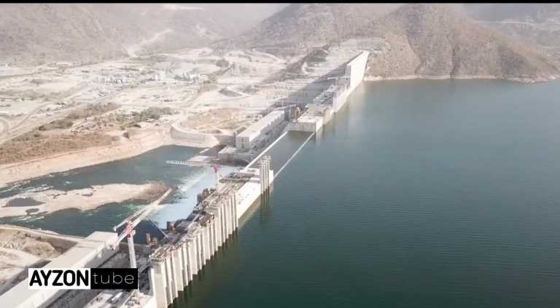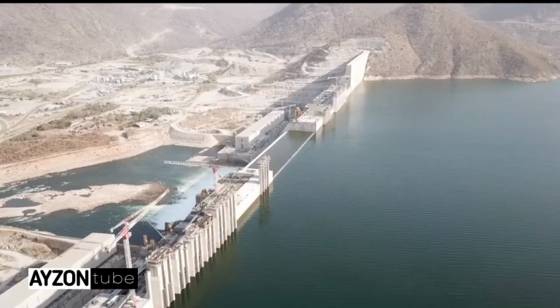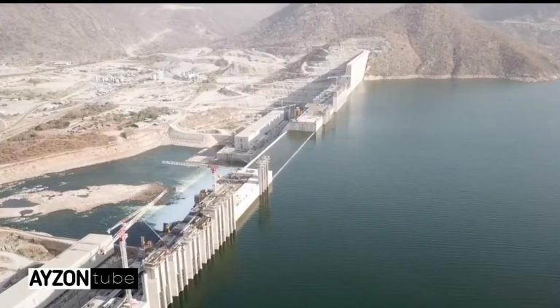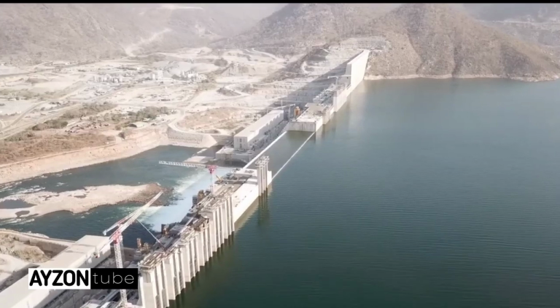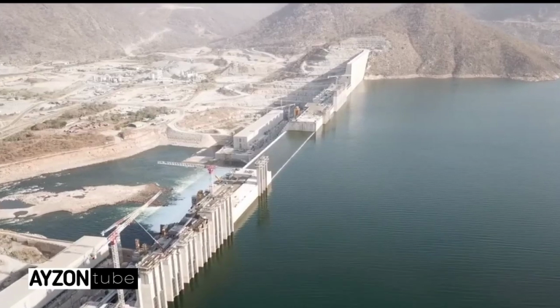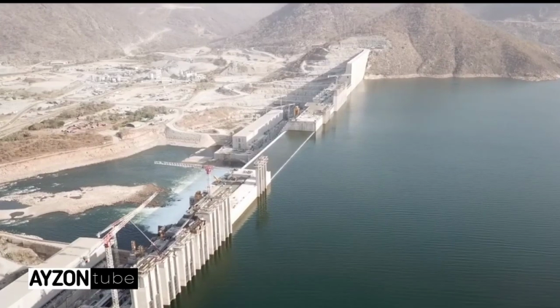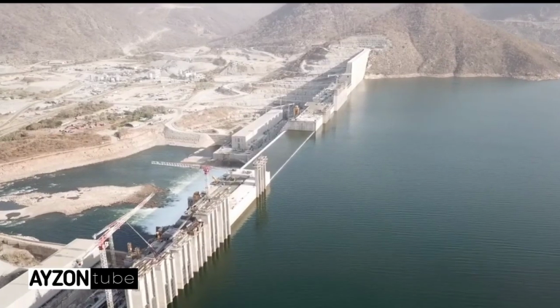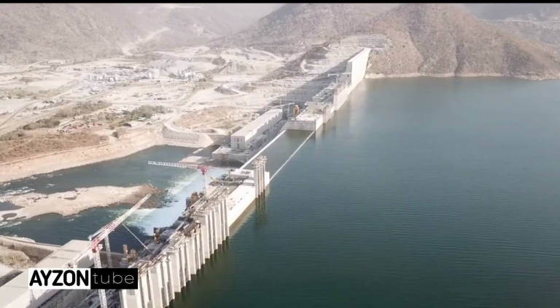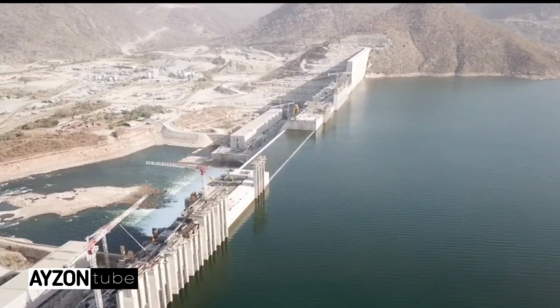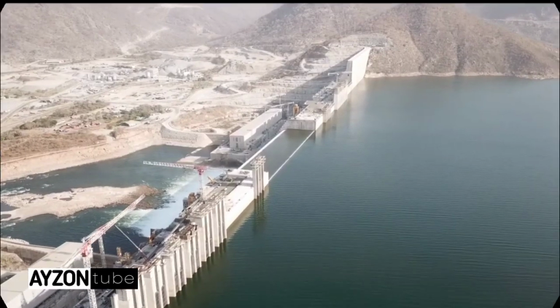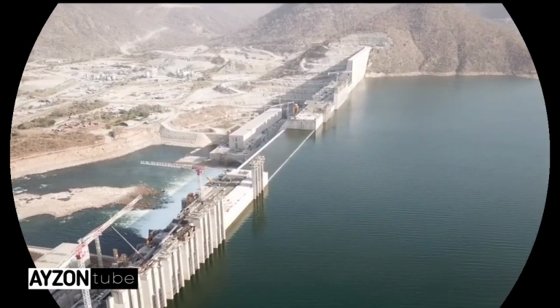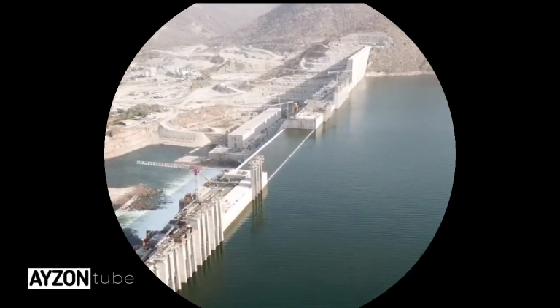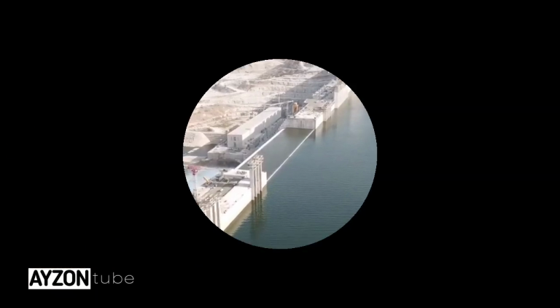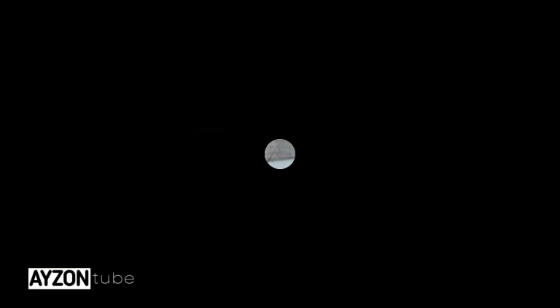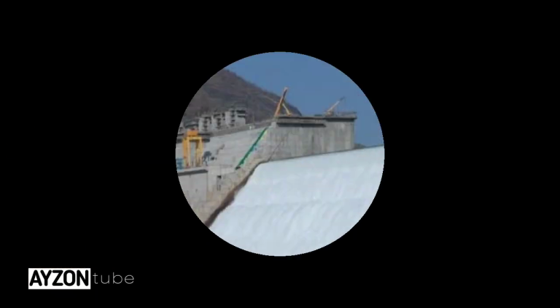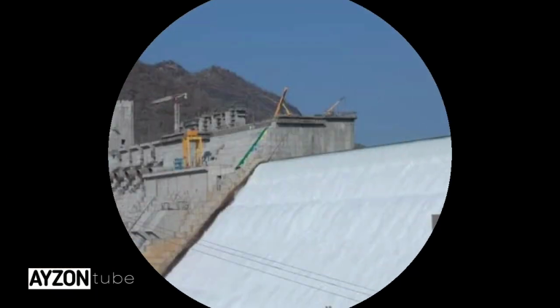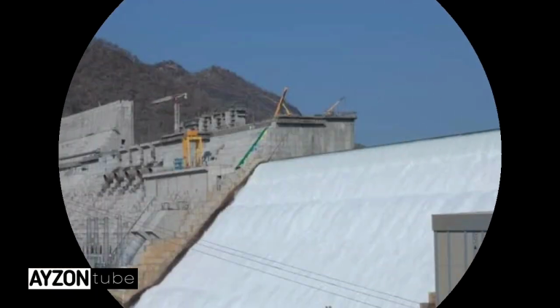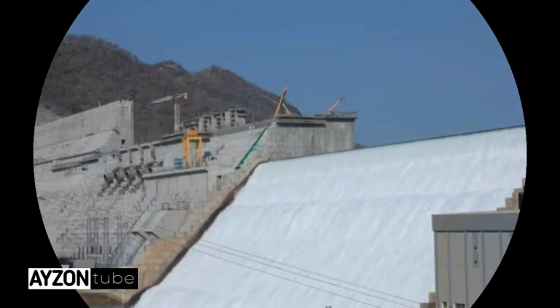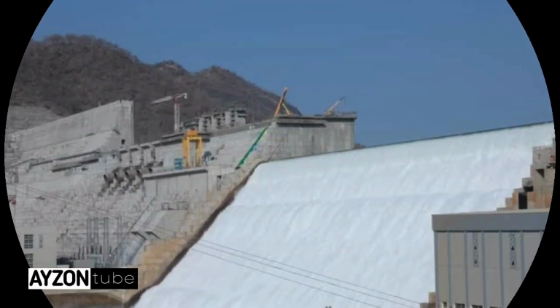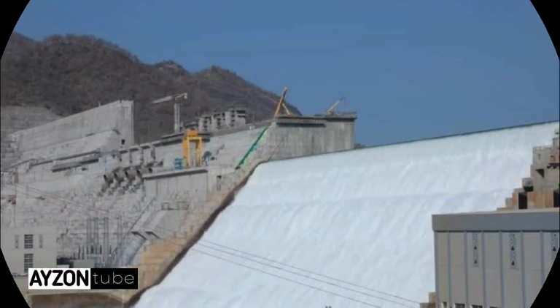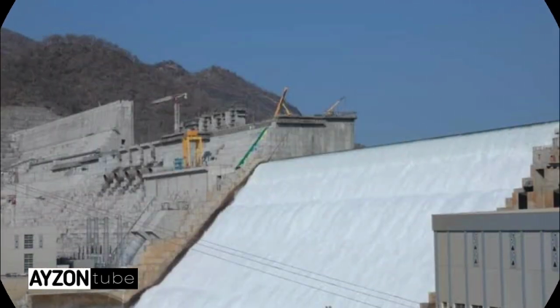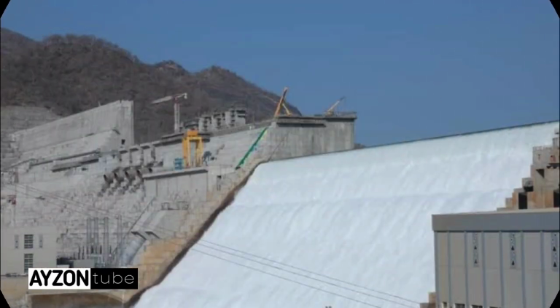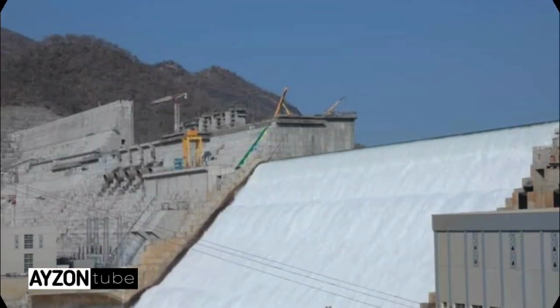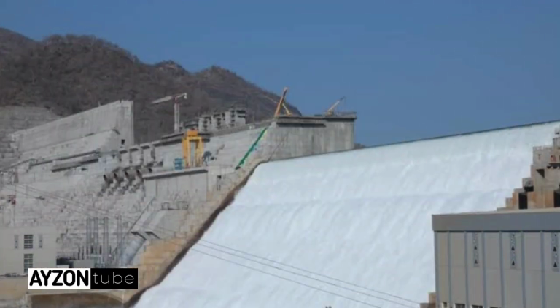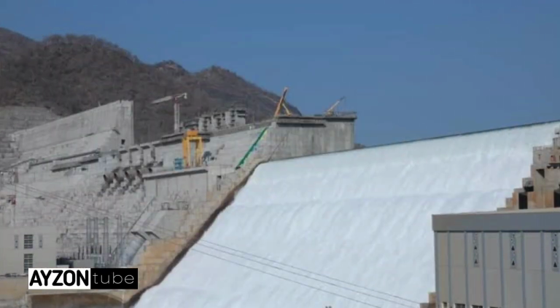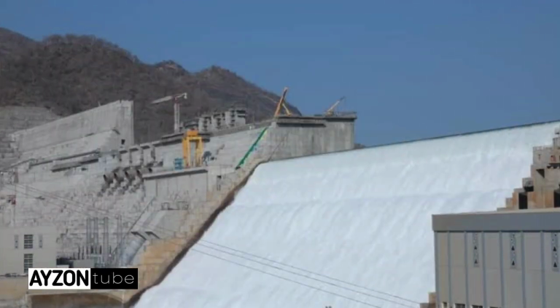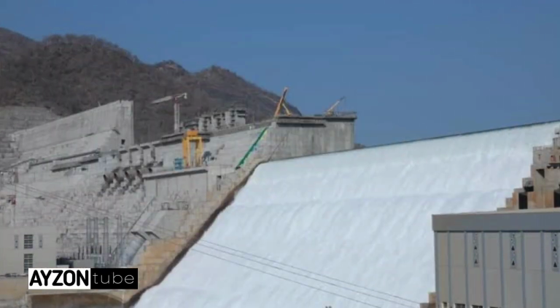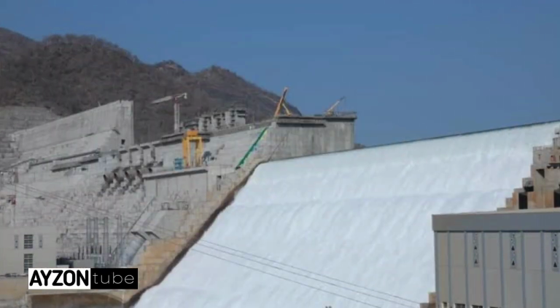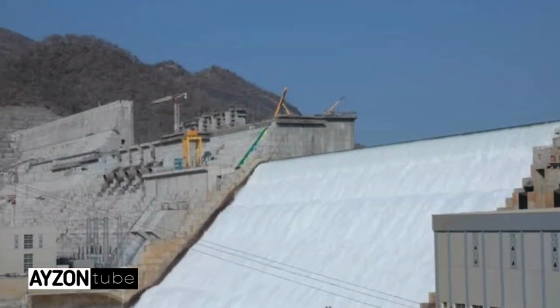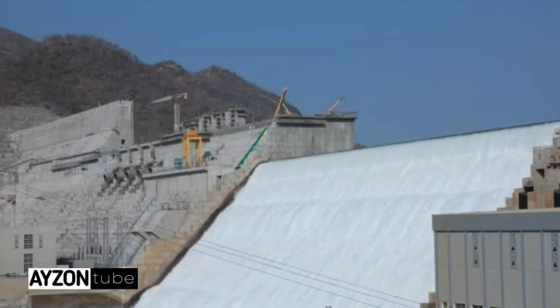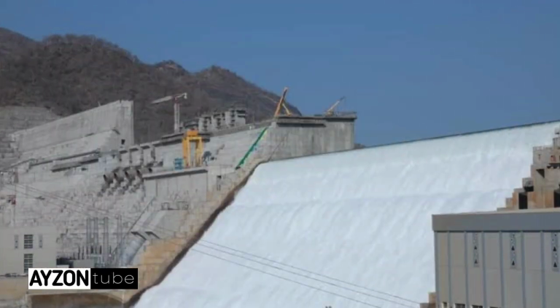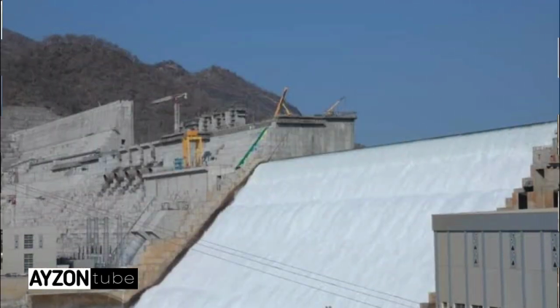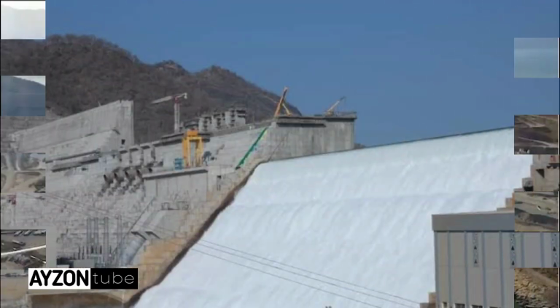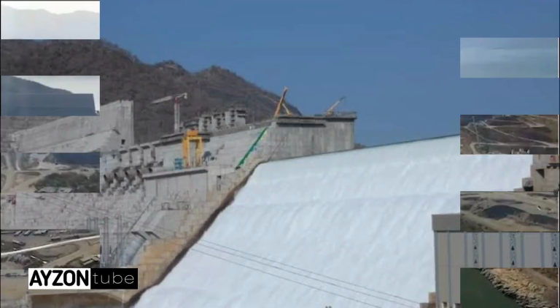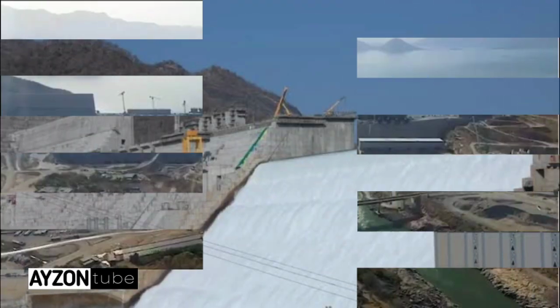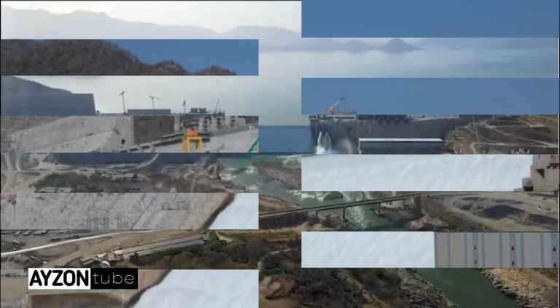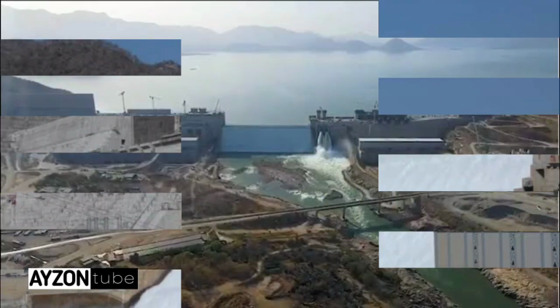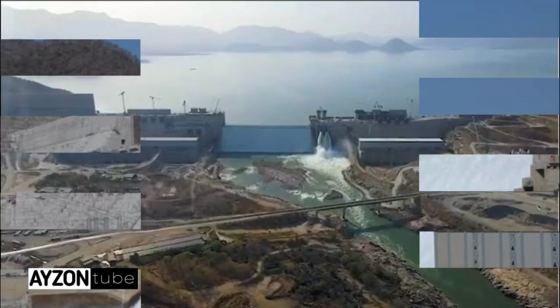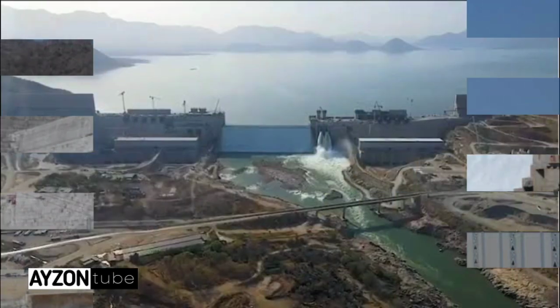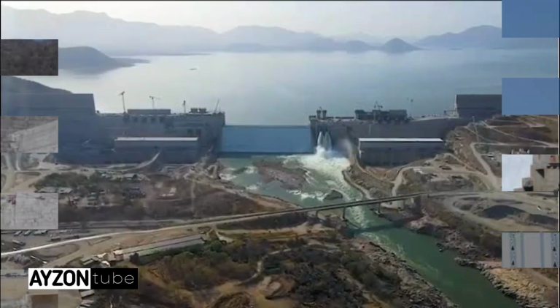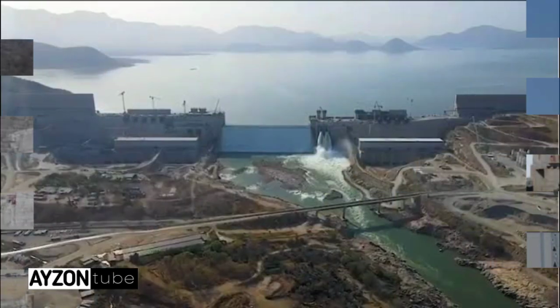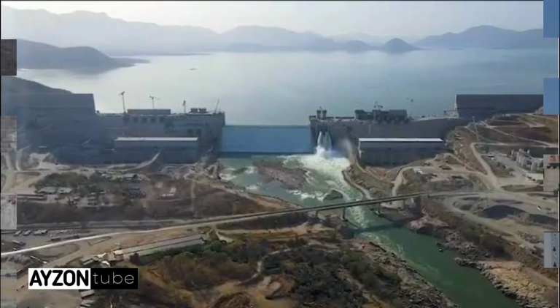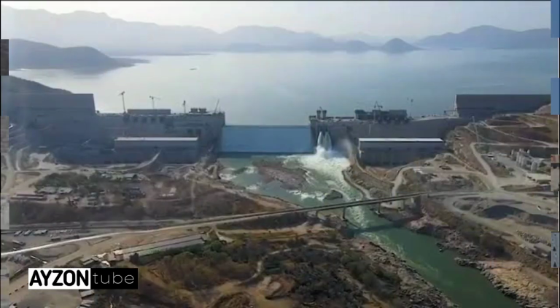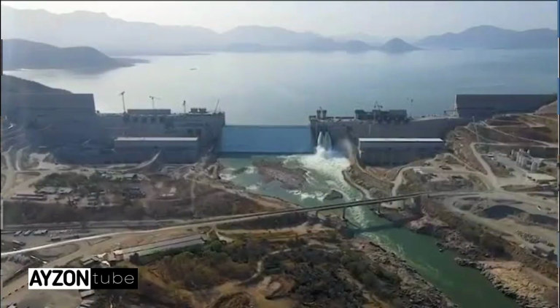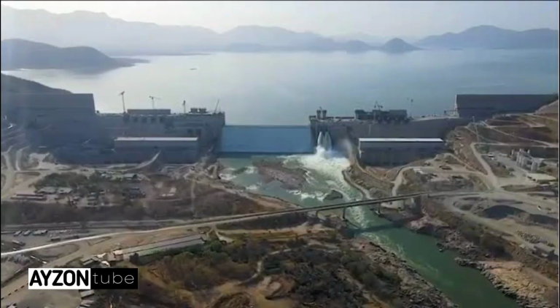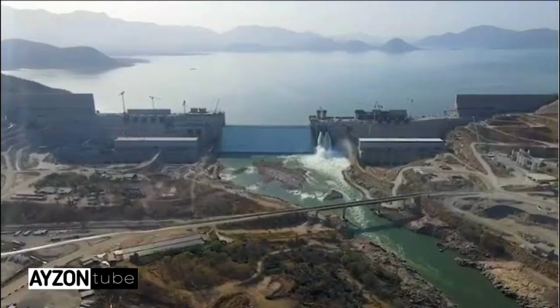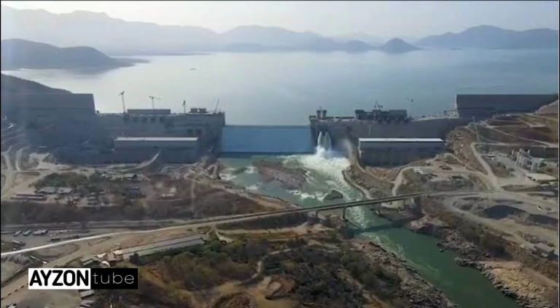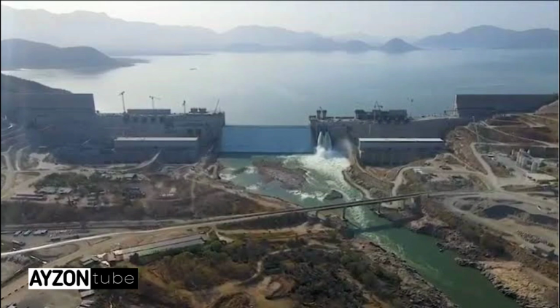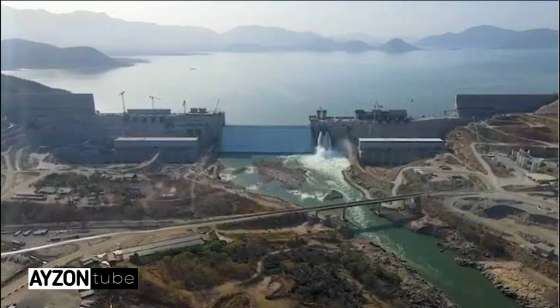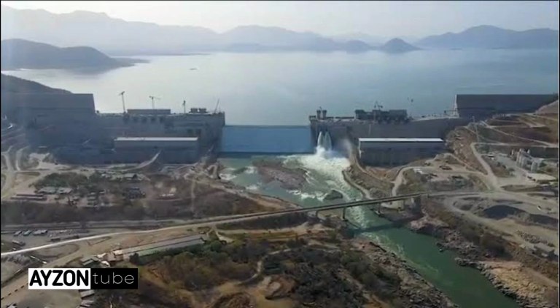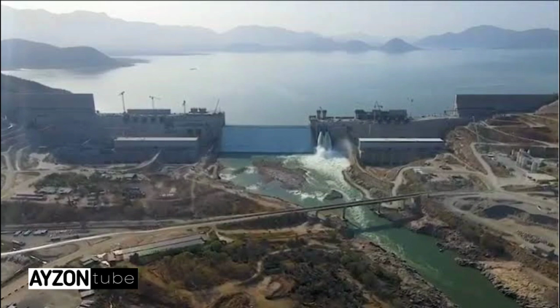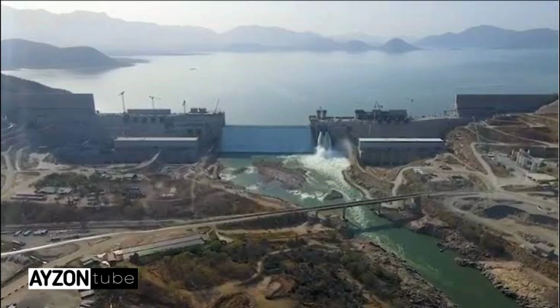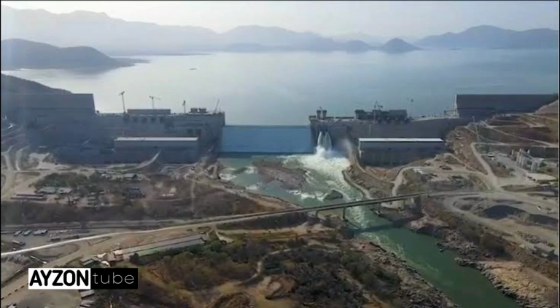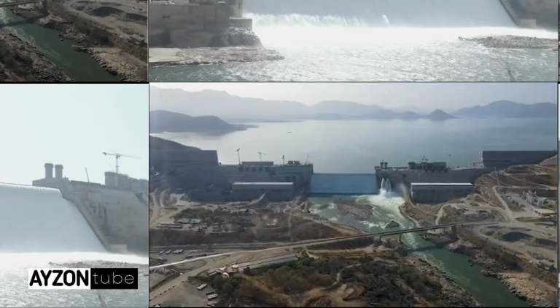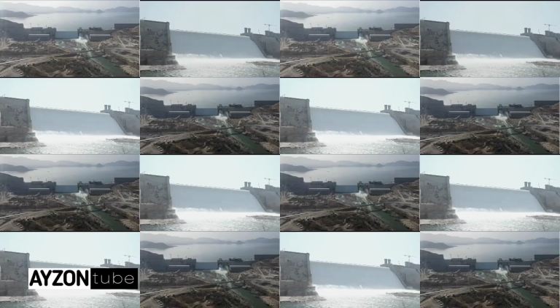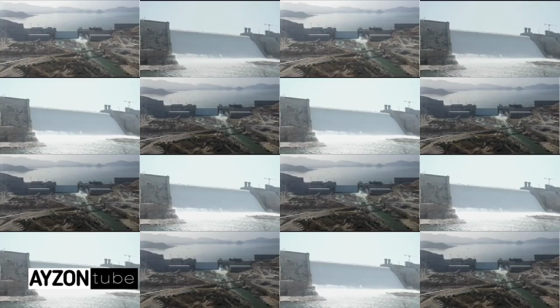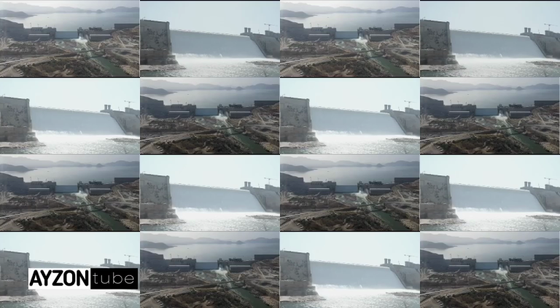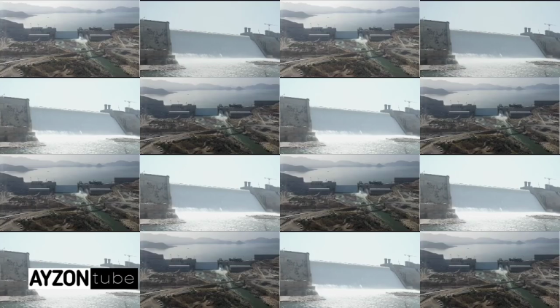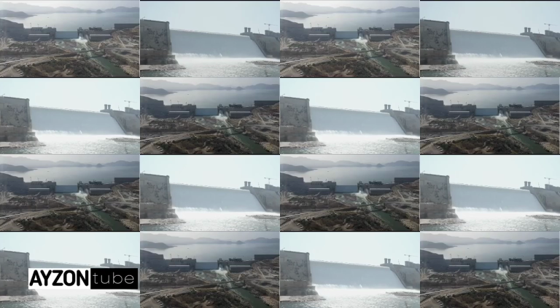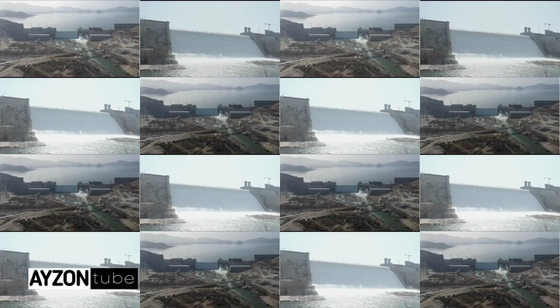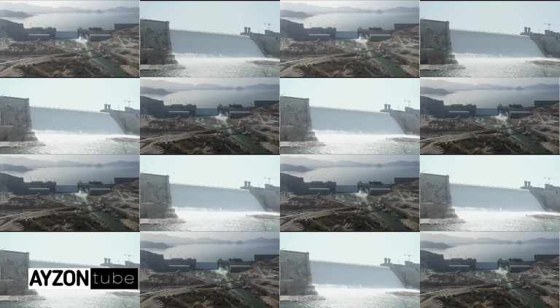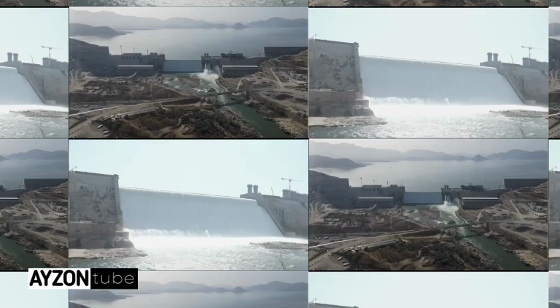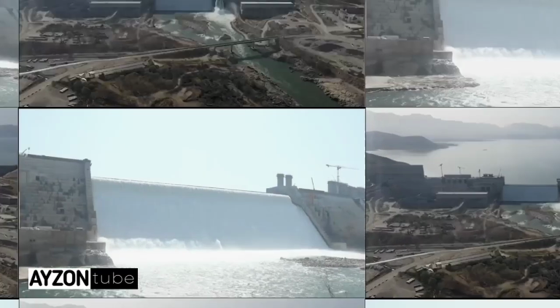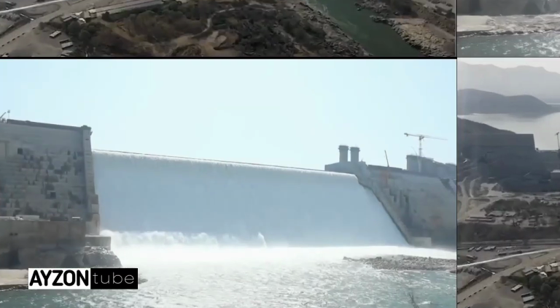Ethiopia is building Africa's first huge dam on the Nile River. Today we will see the facts about the dam.